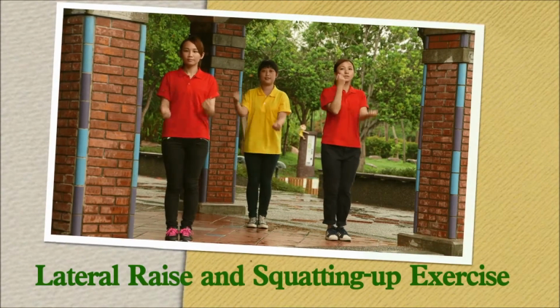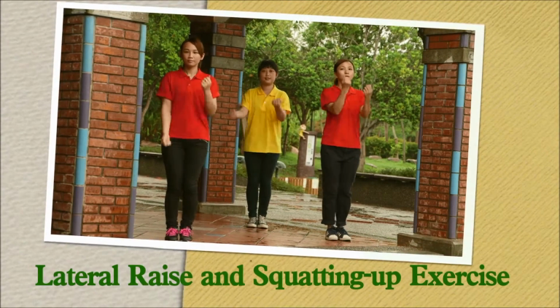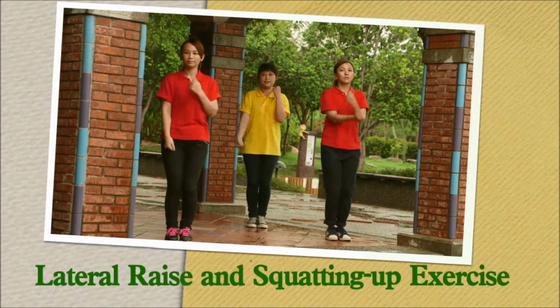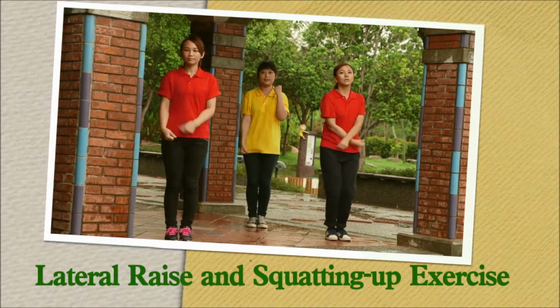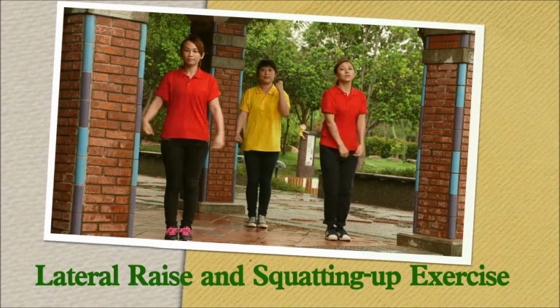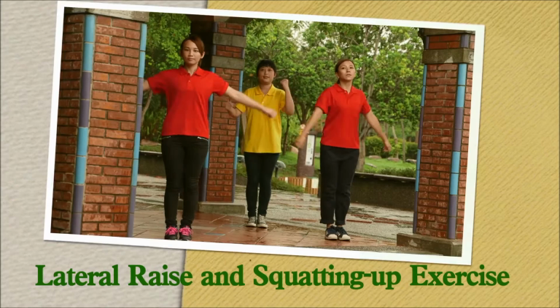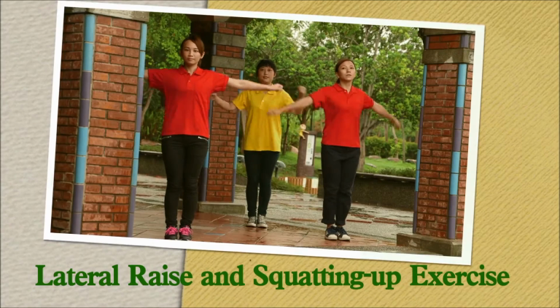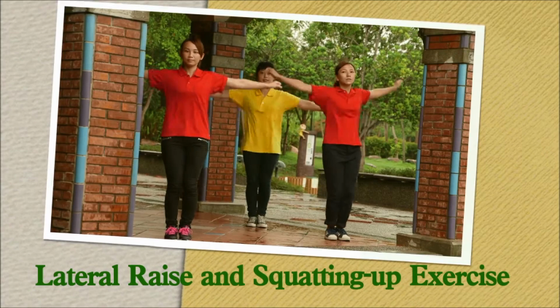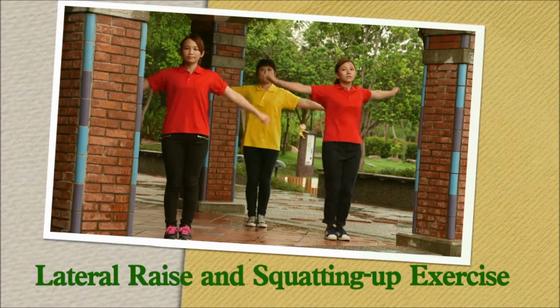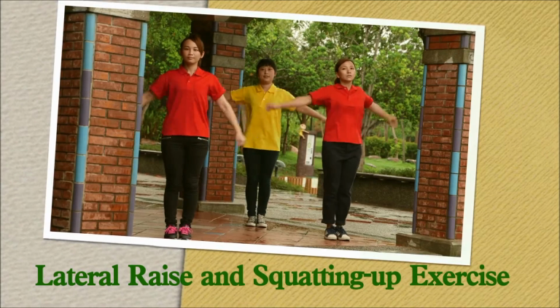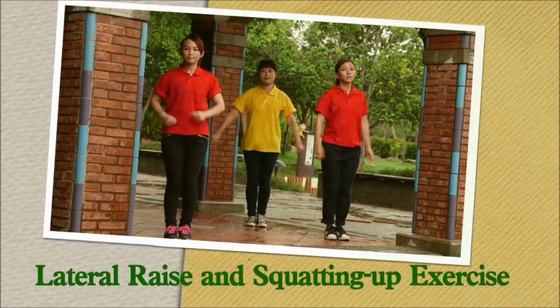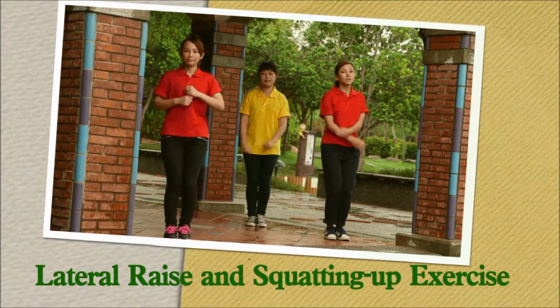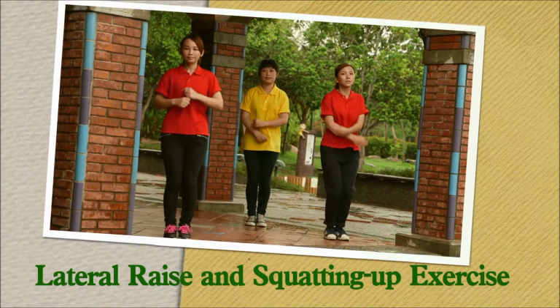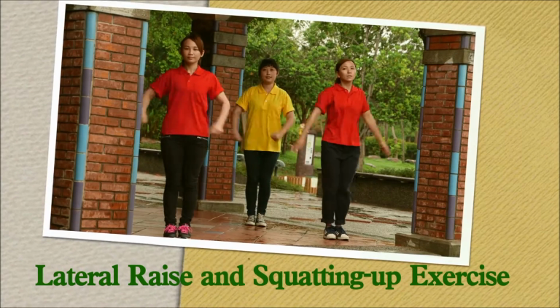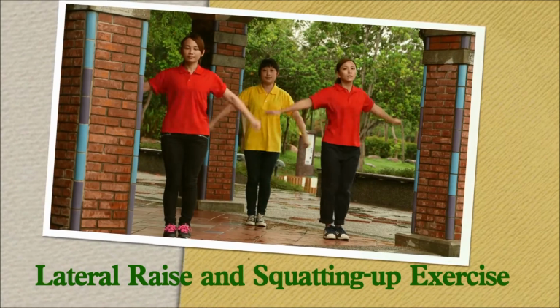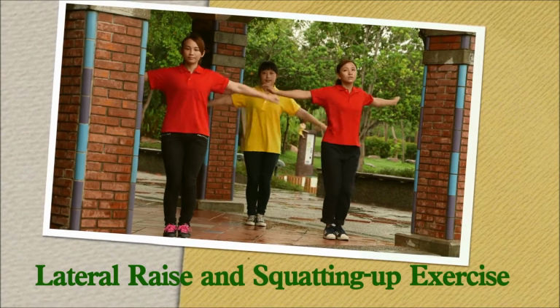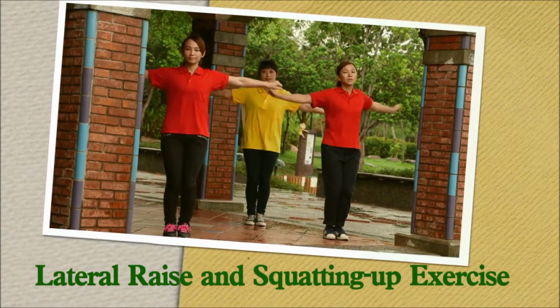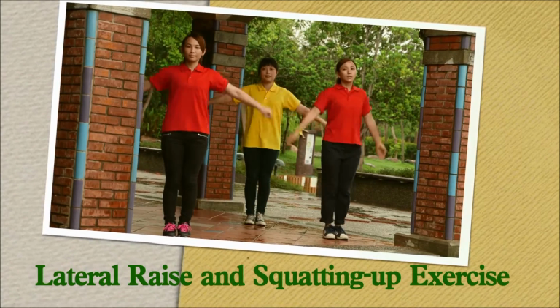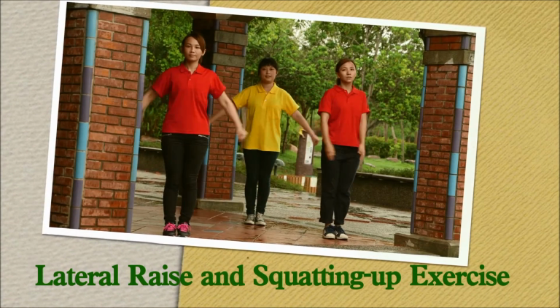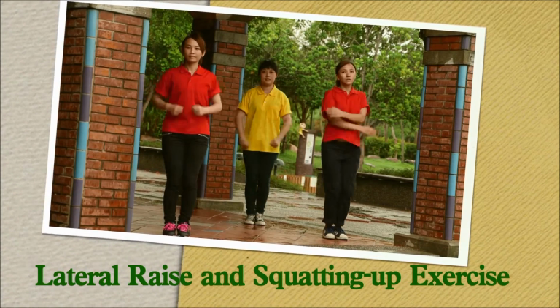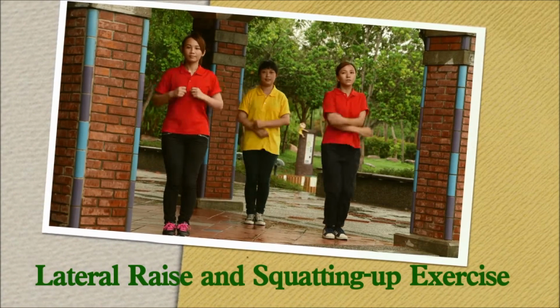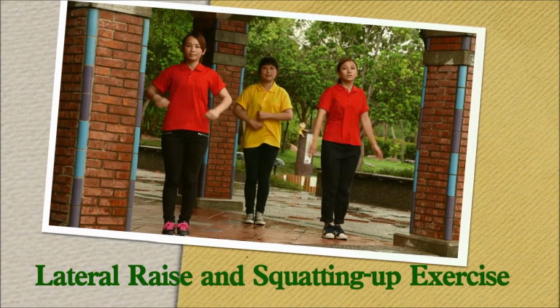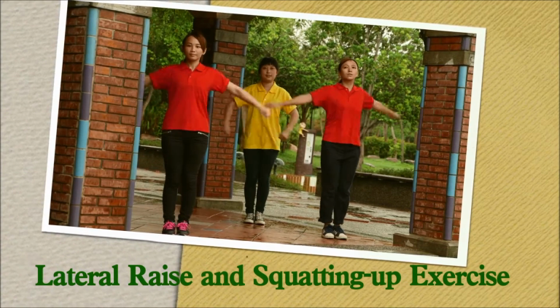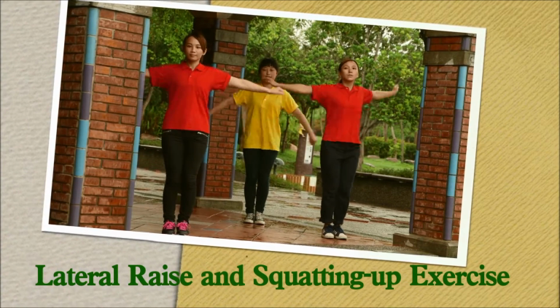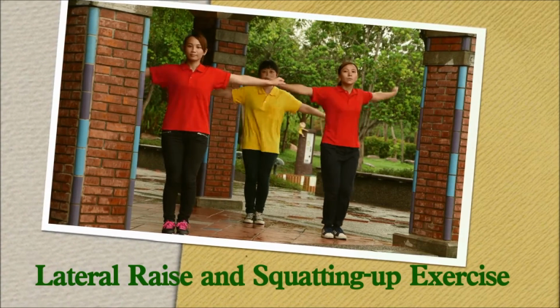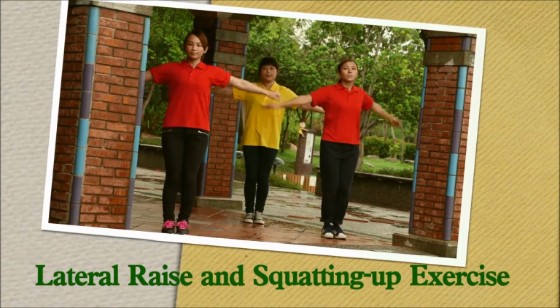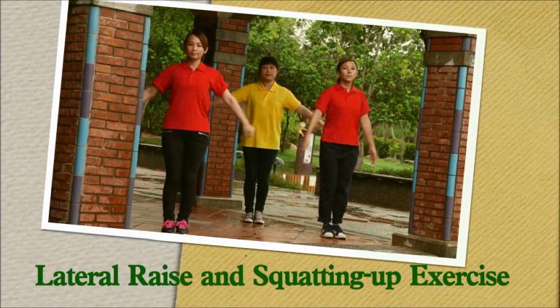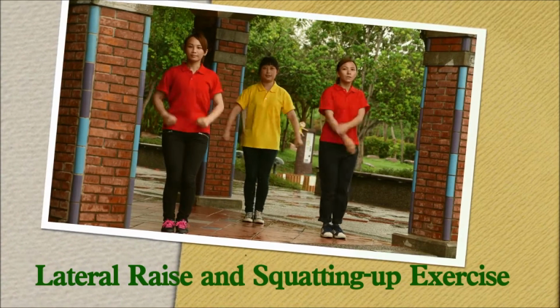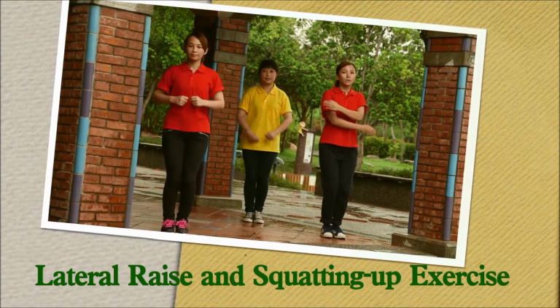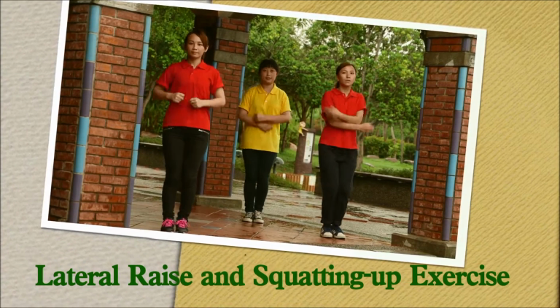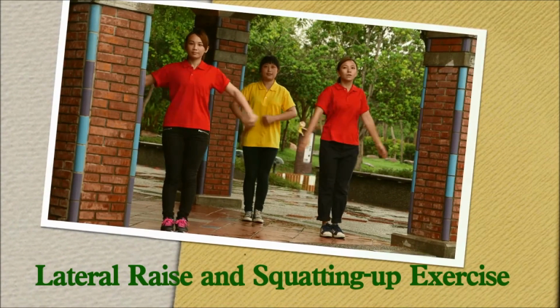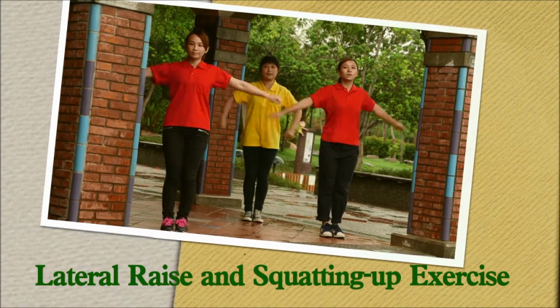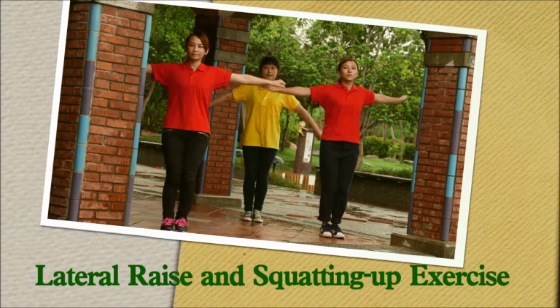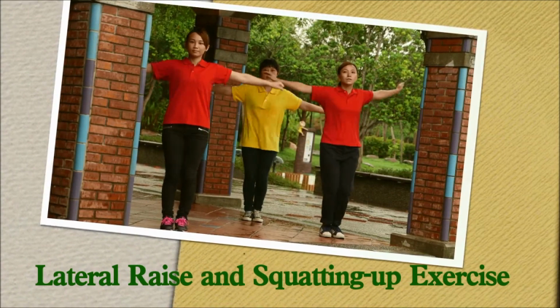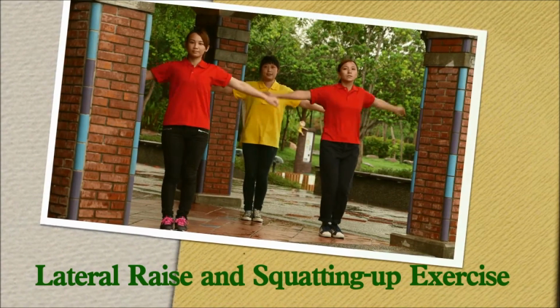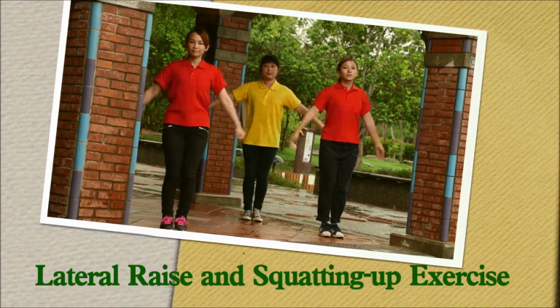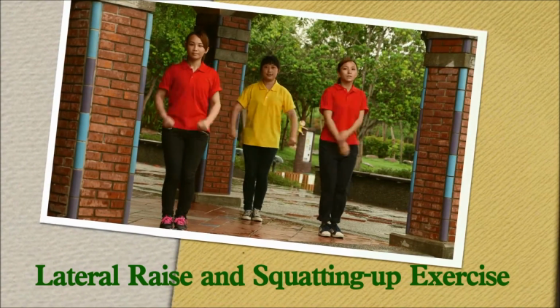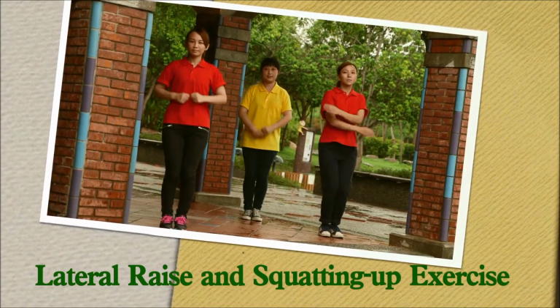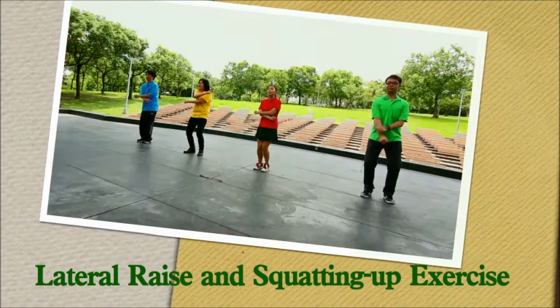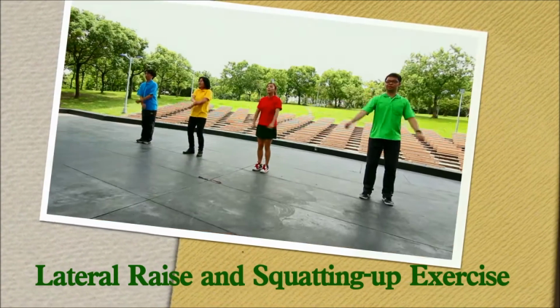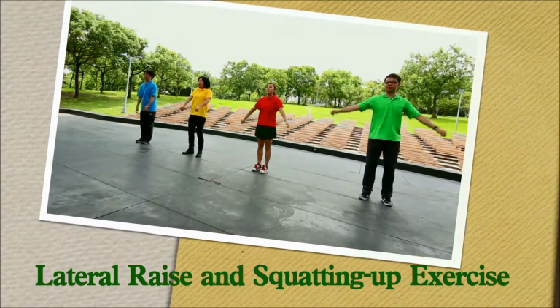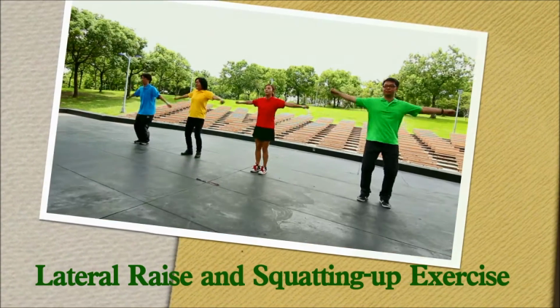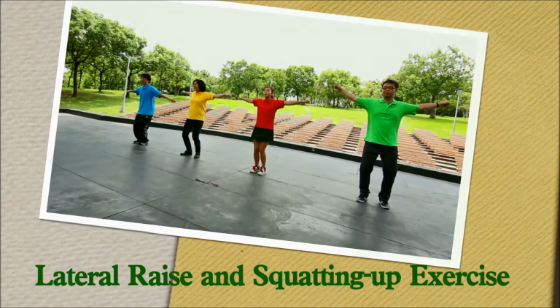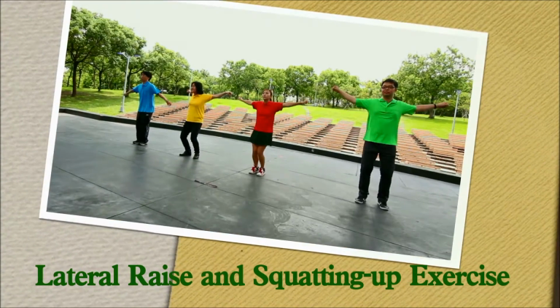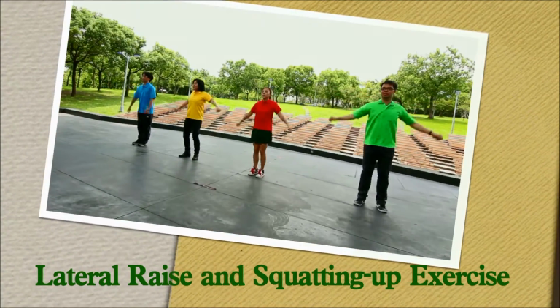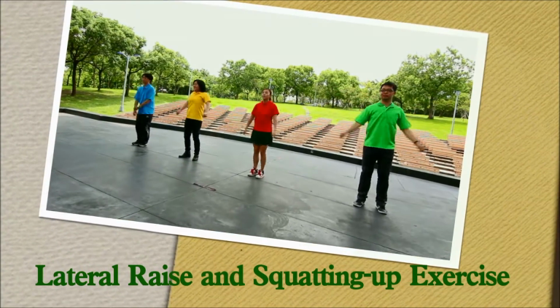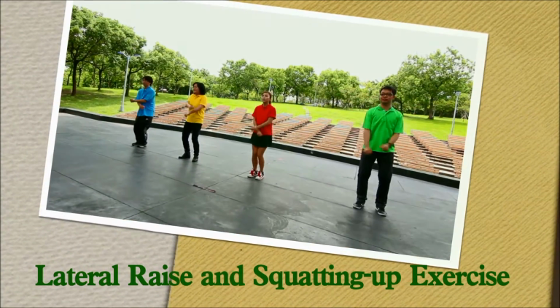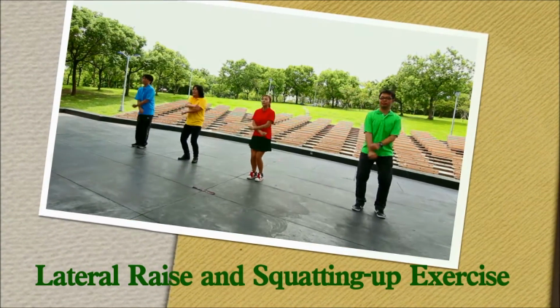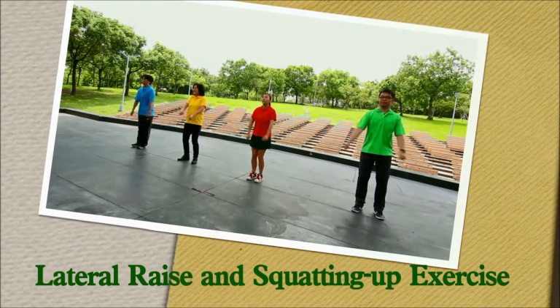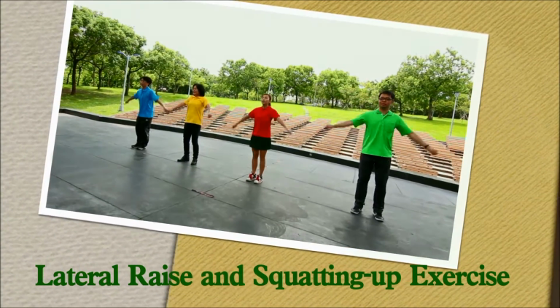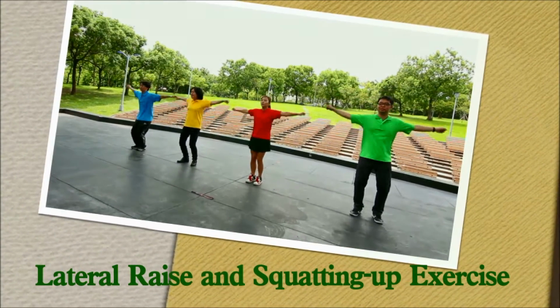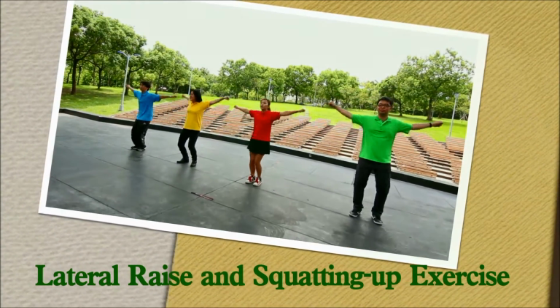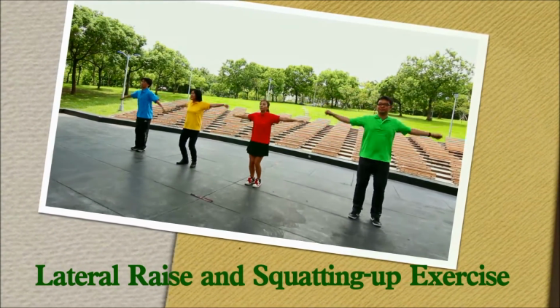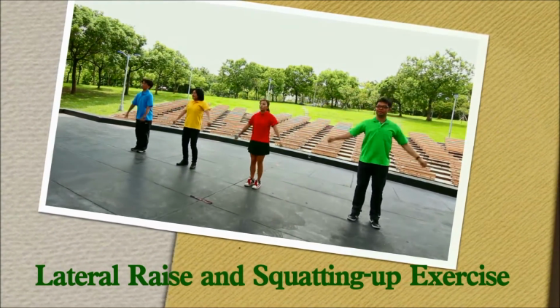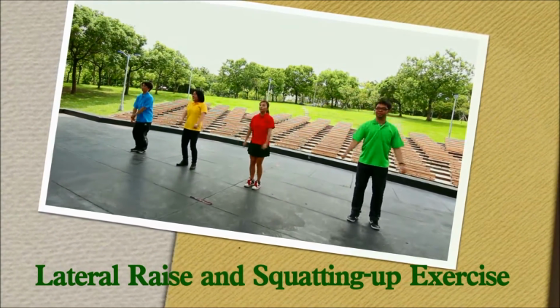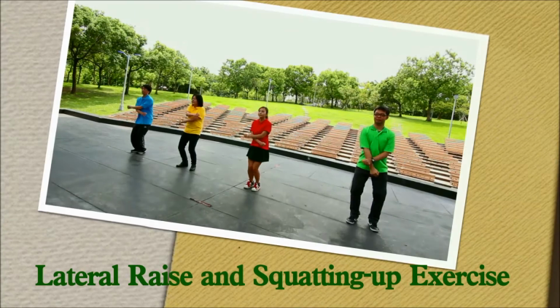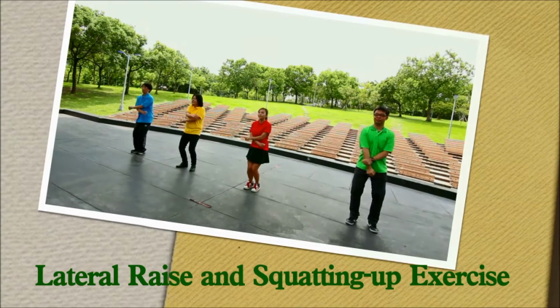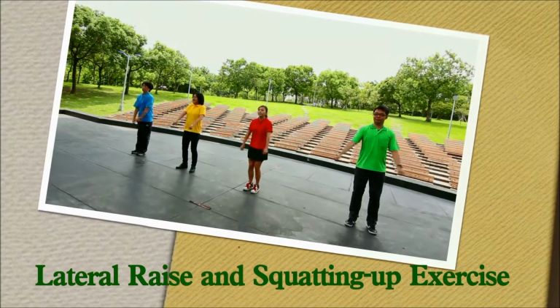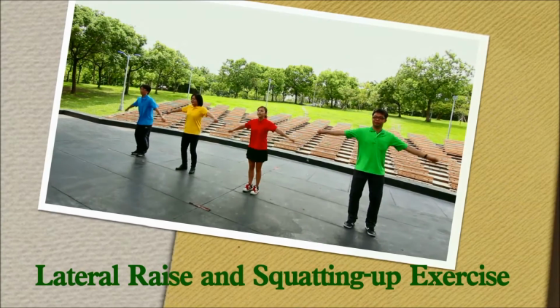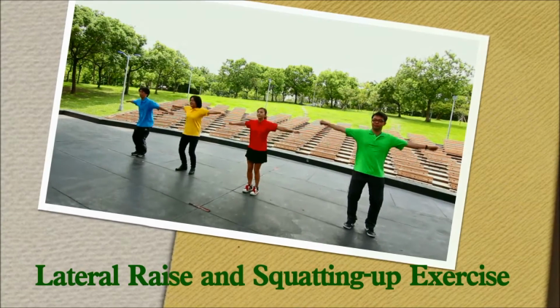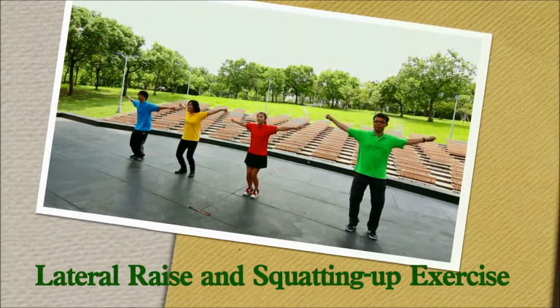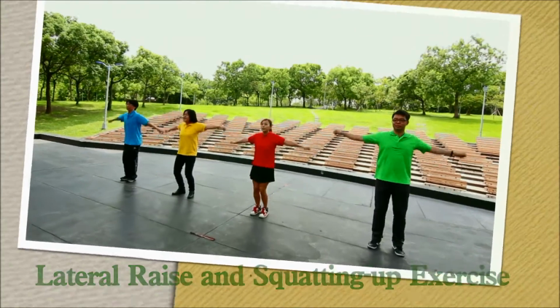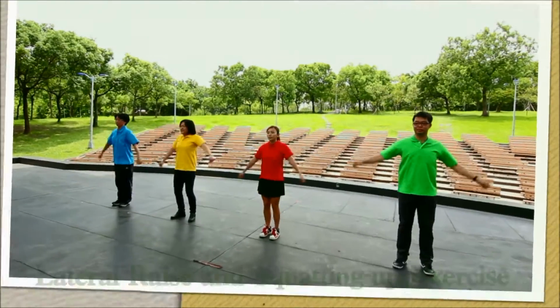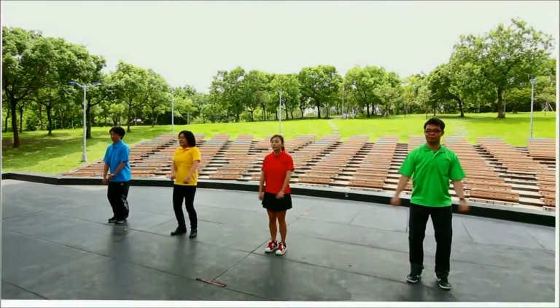Lateral raise and squatting up exercise. Laterally lift your arms to both sides. Keep on going!